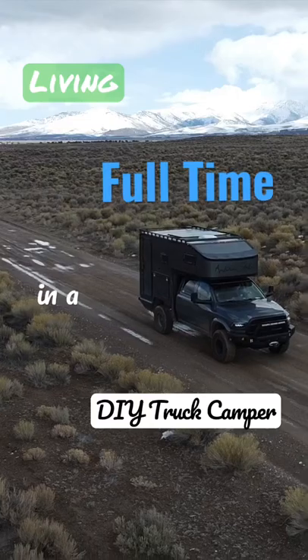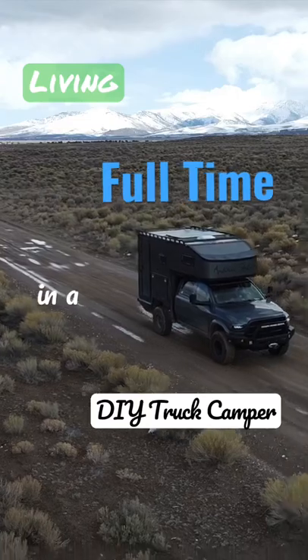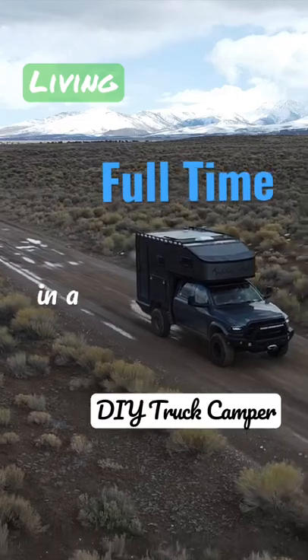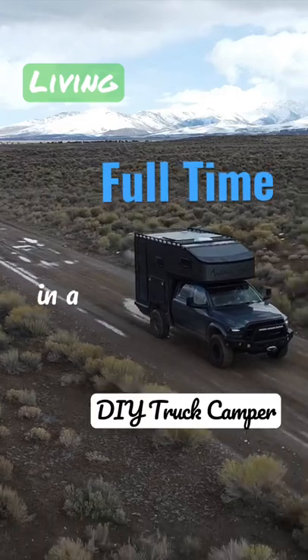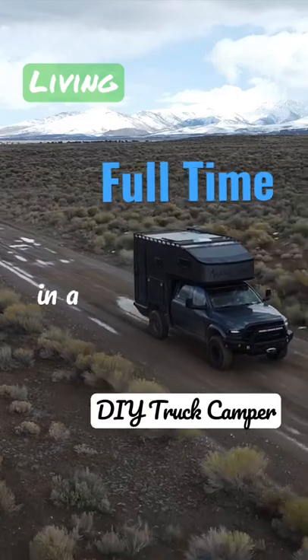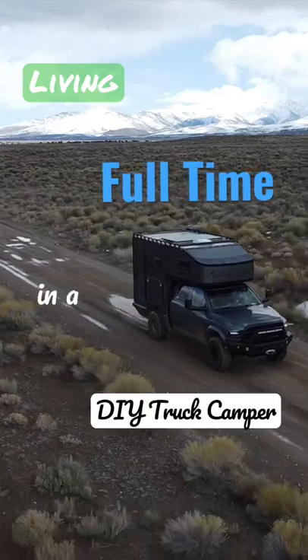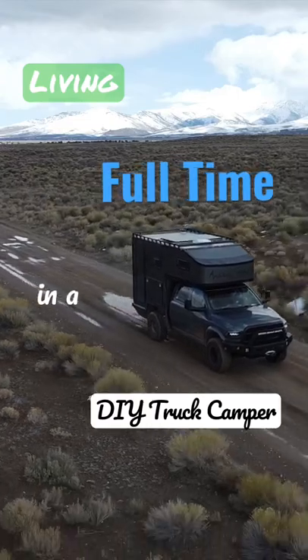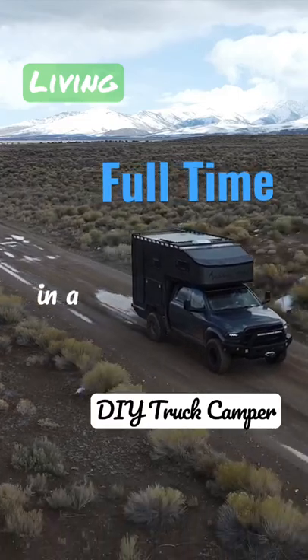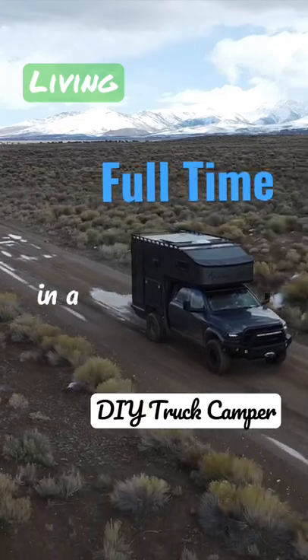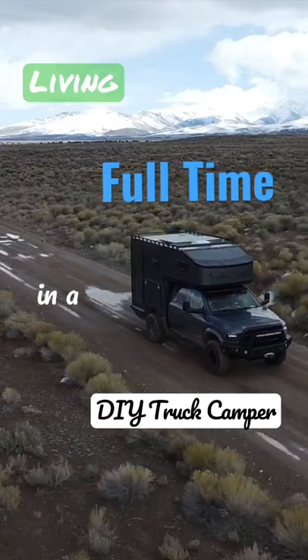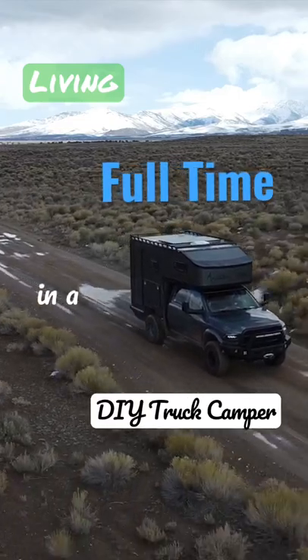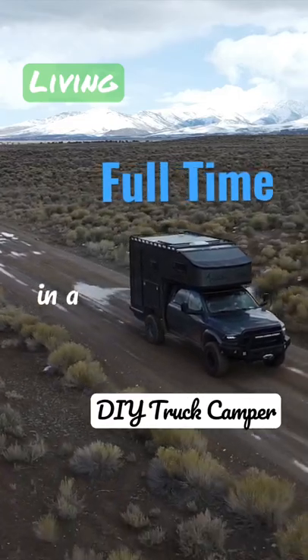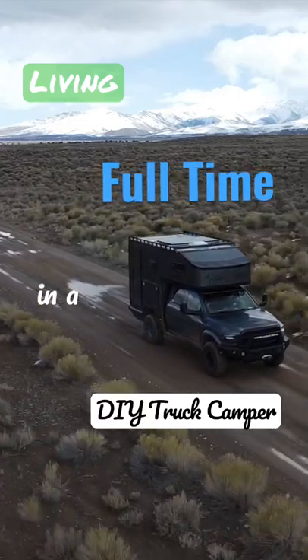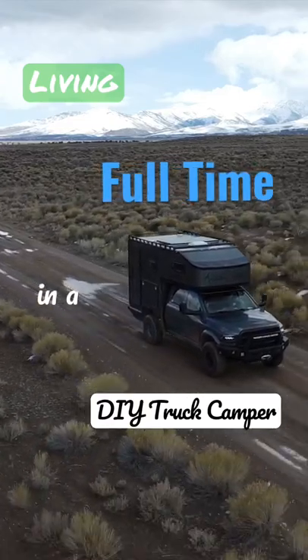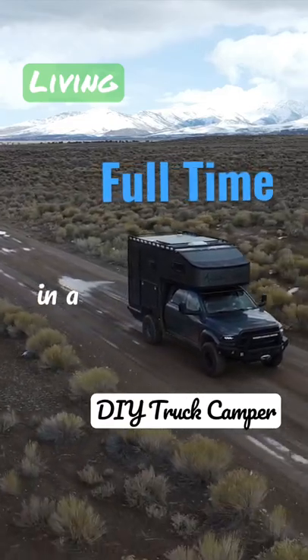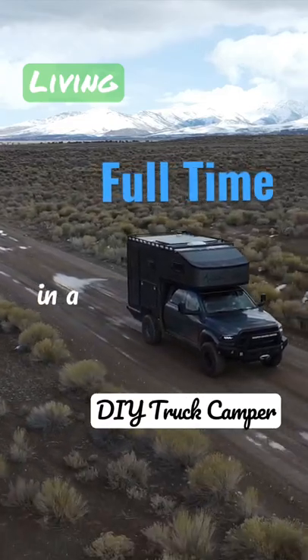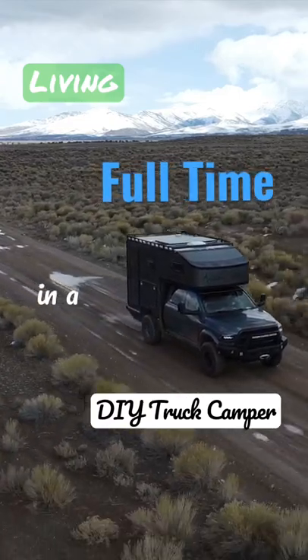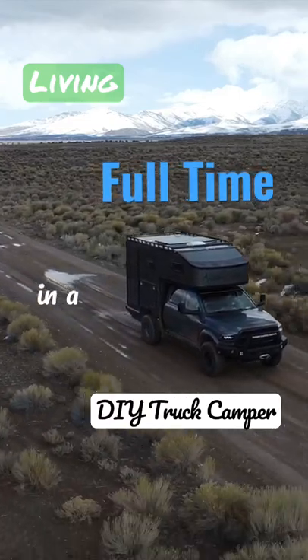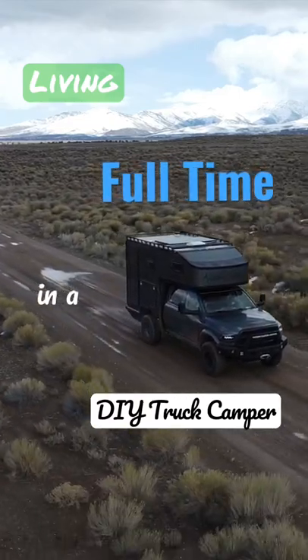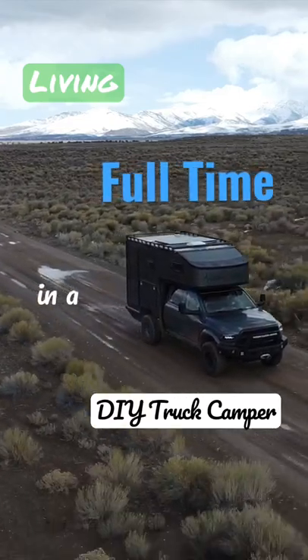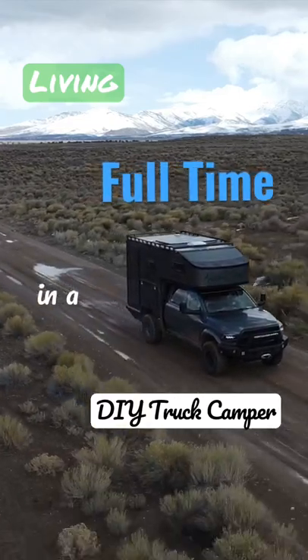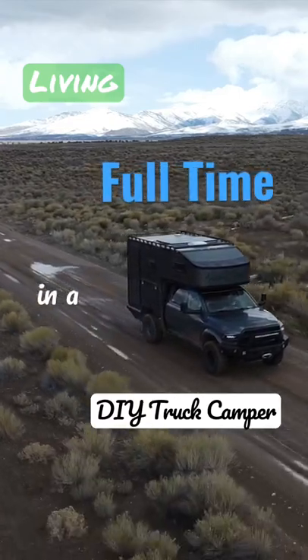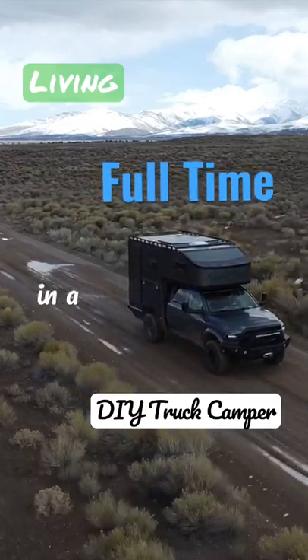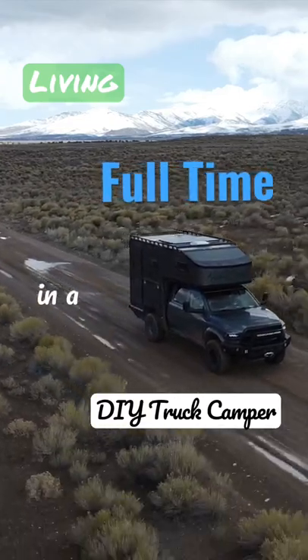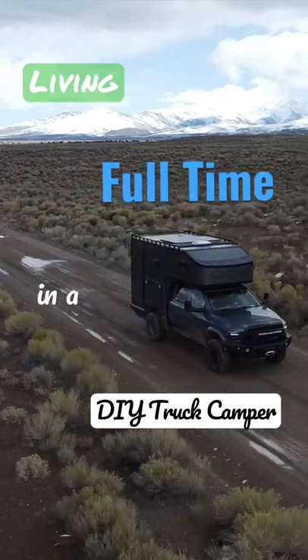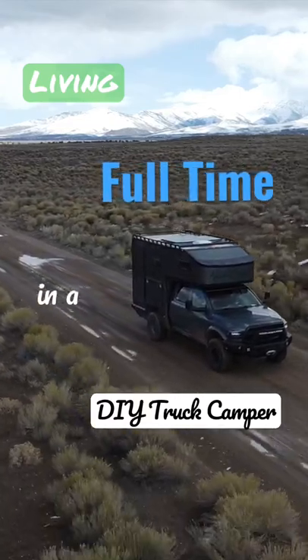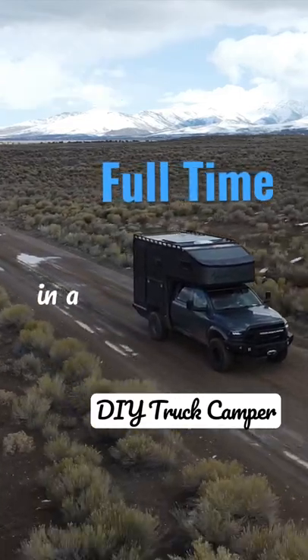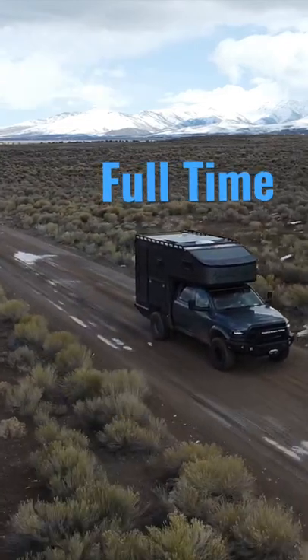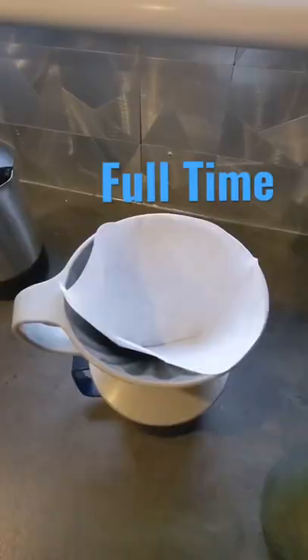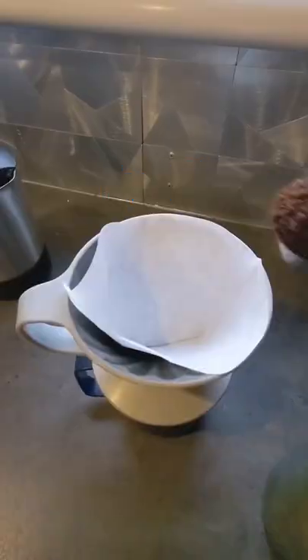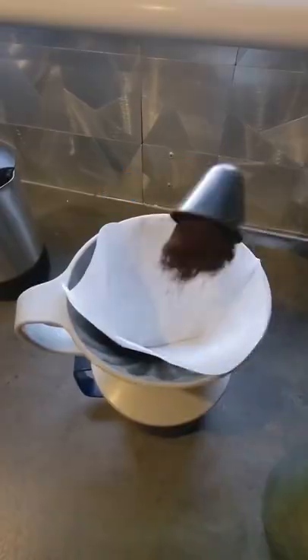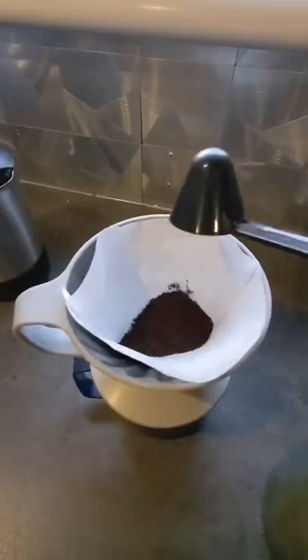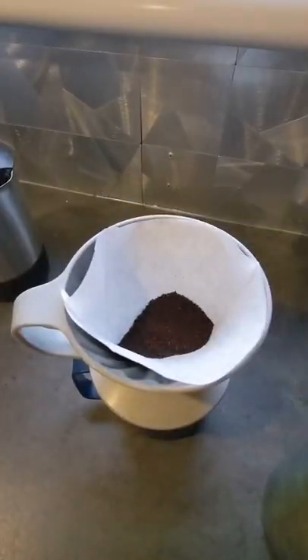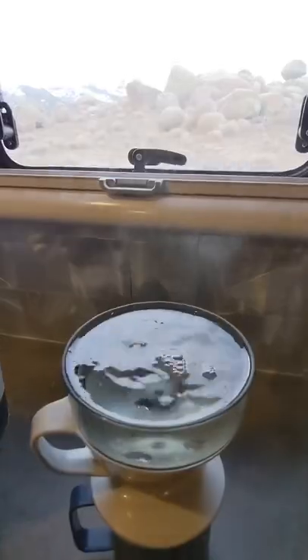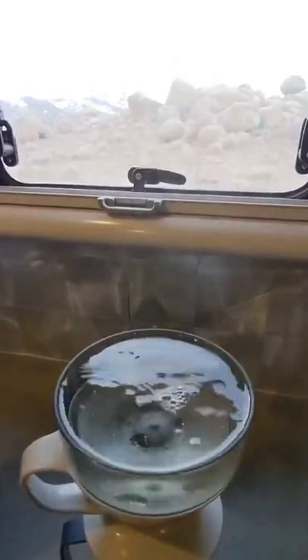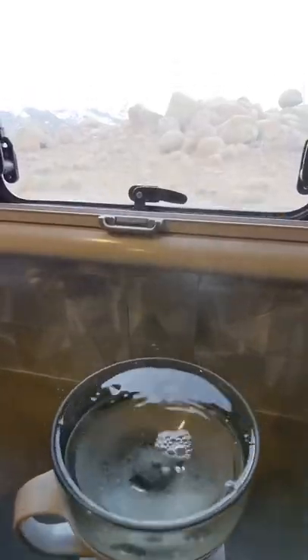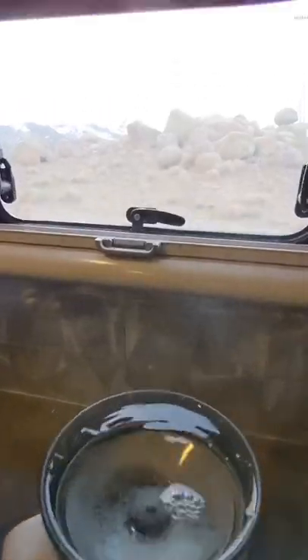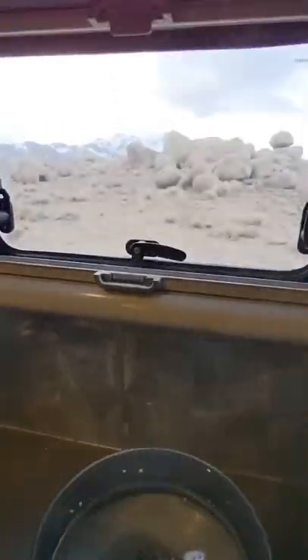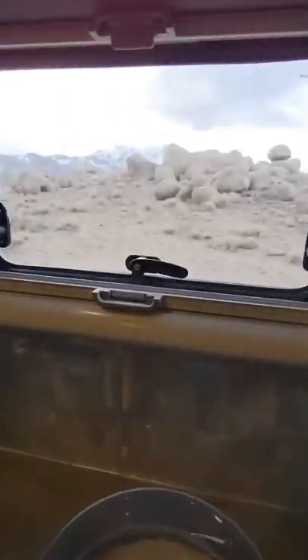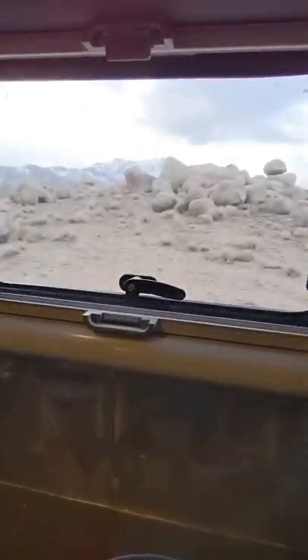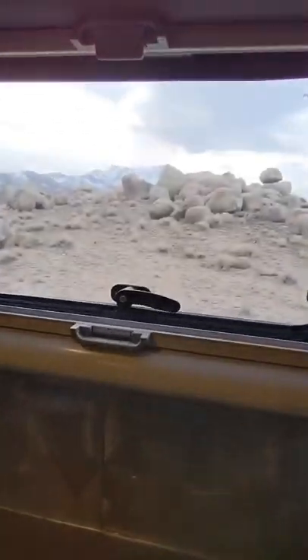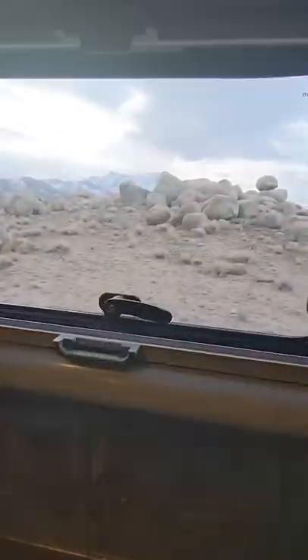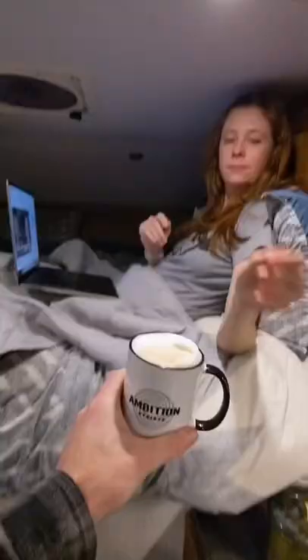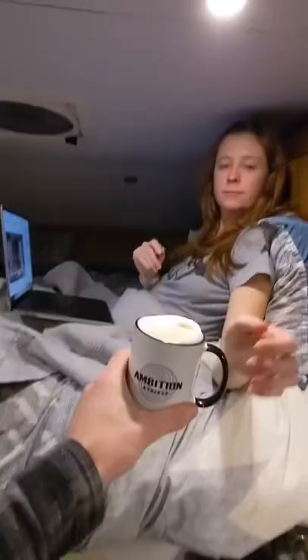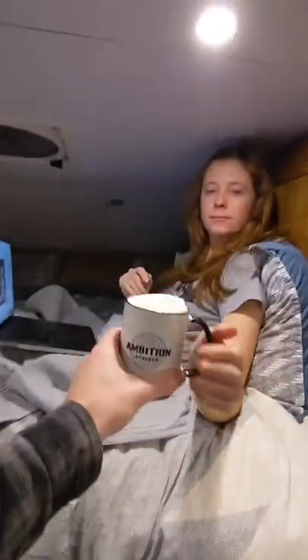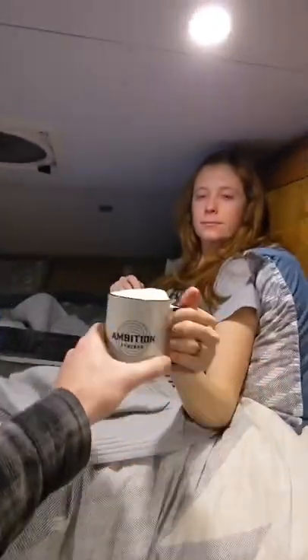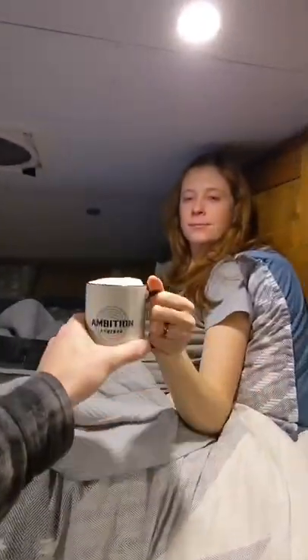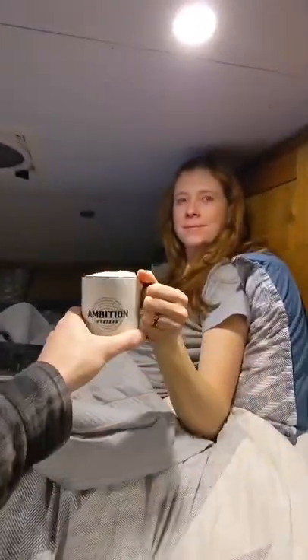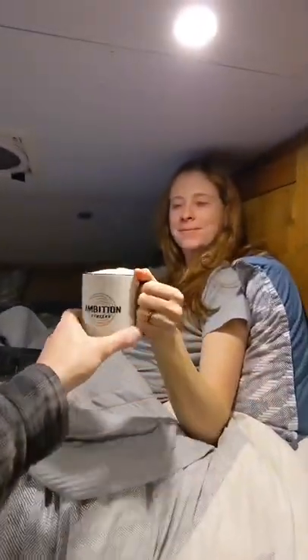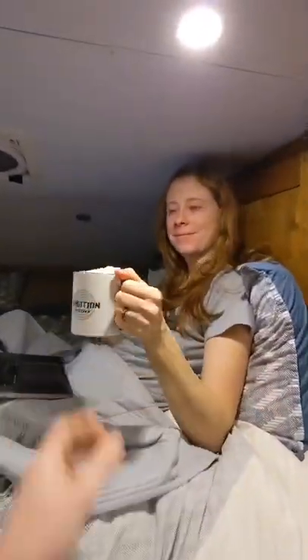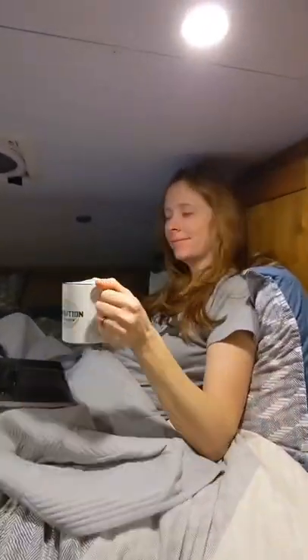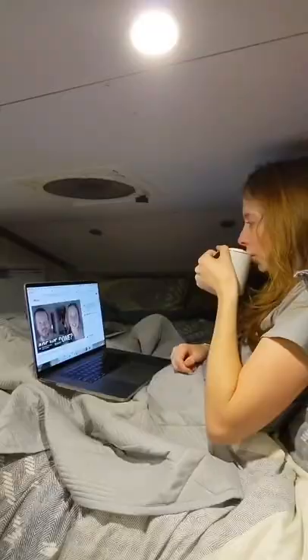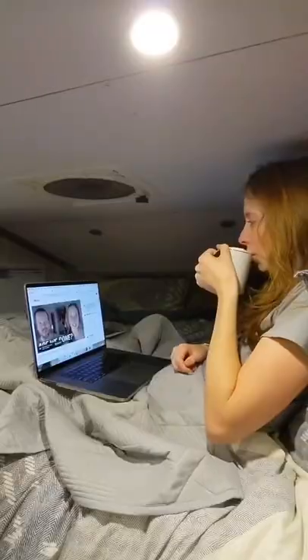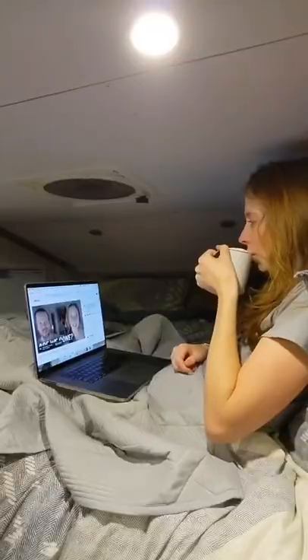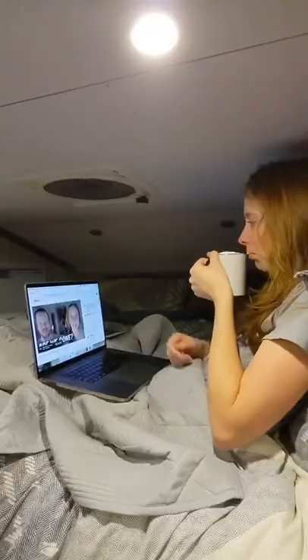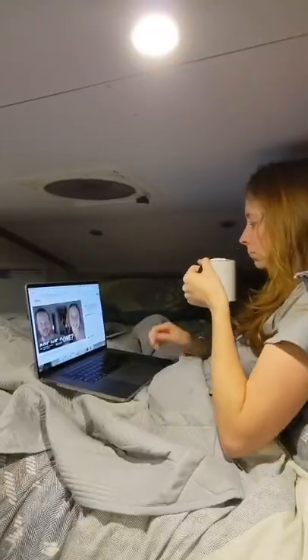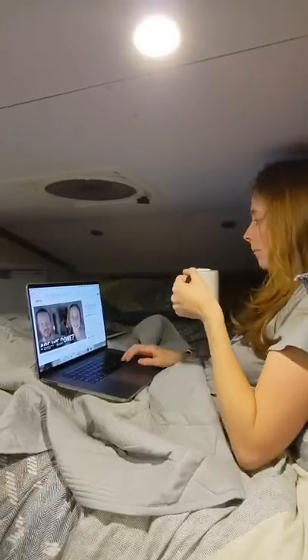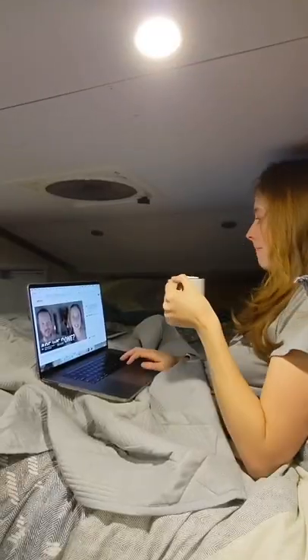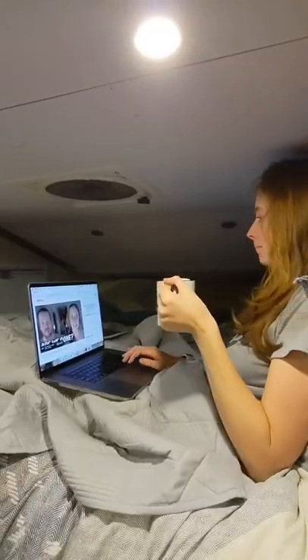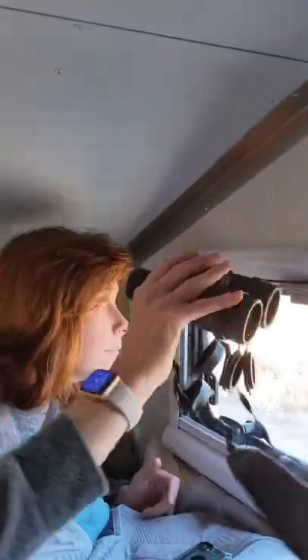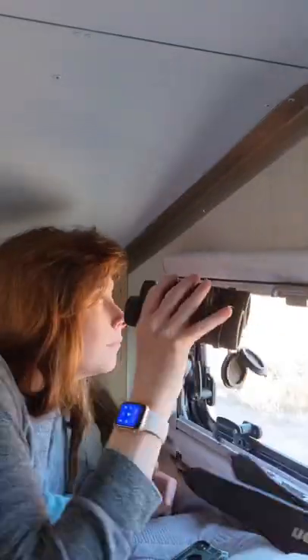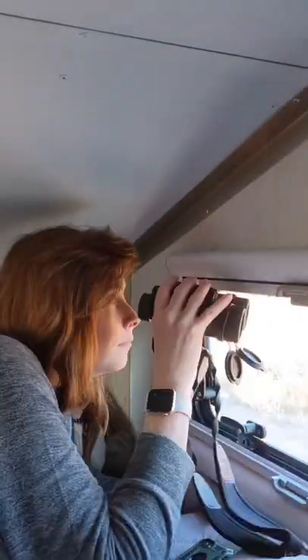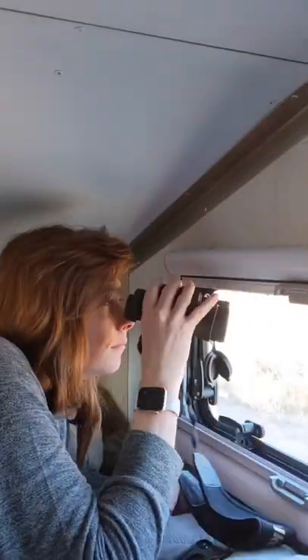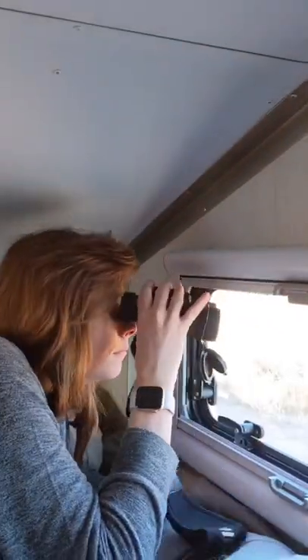Welcome to a day in the life living in our self-built truck camper. We started our morning with some coffee, watching some YouTube, and then spotted some white-tailed deer.